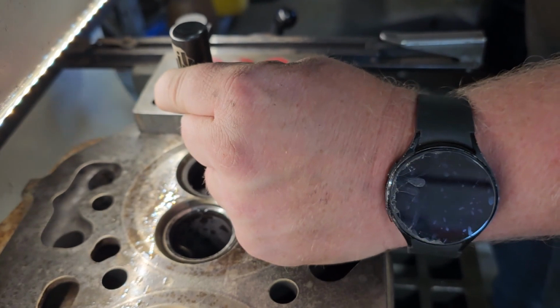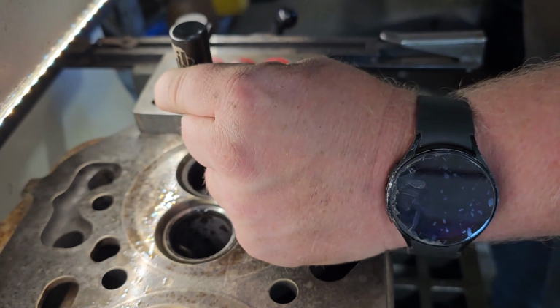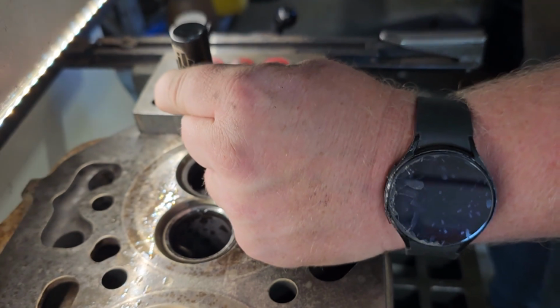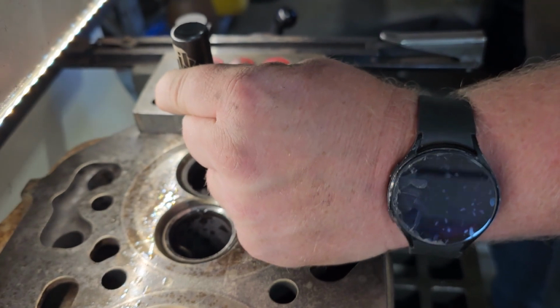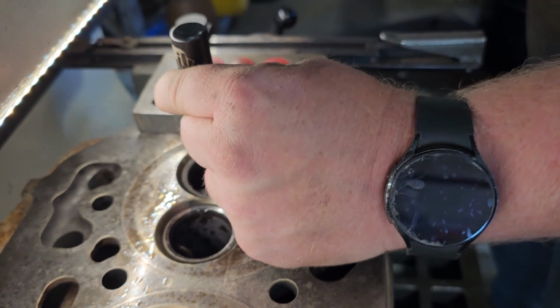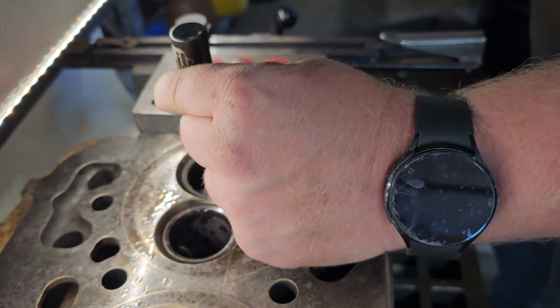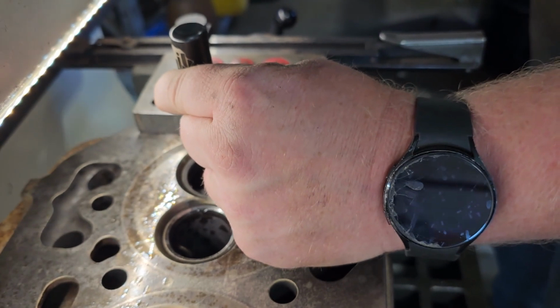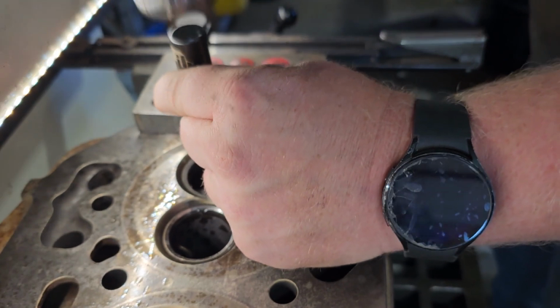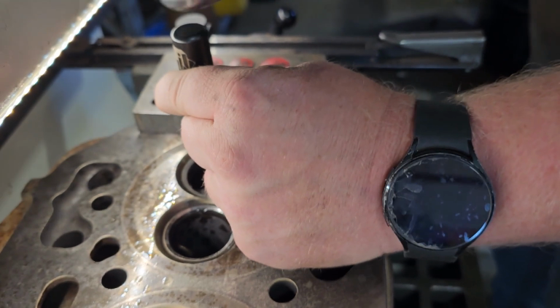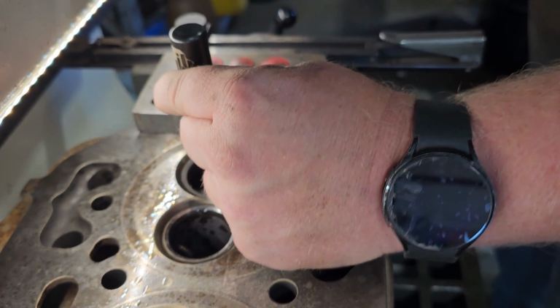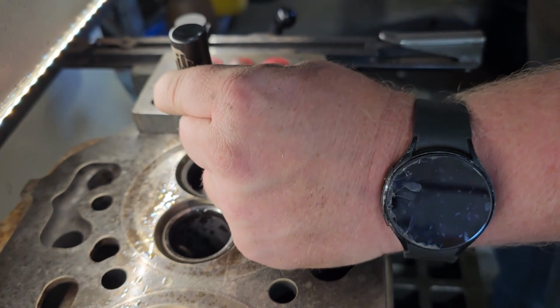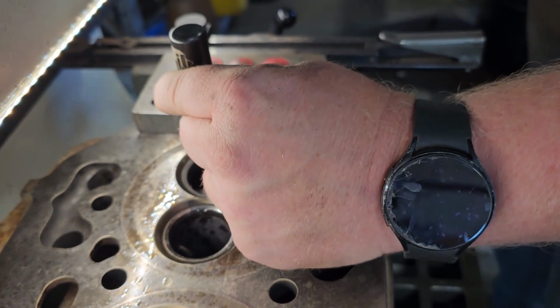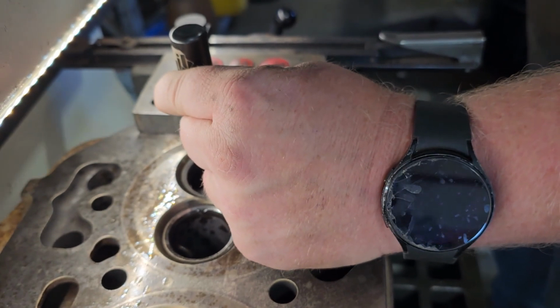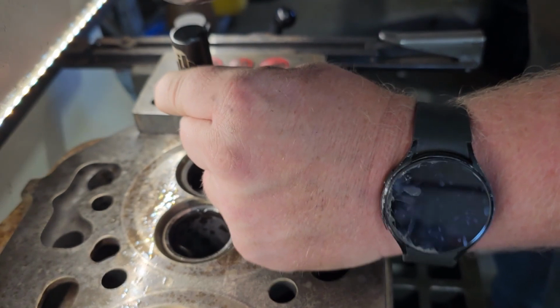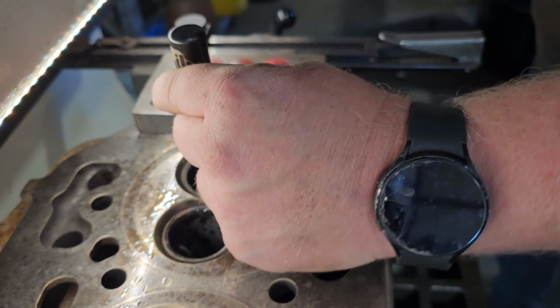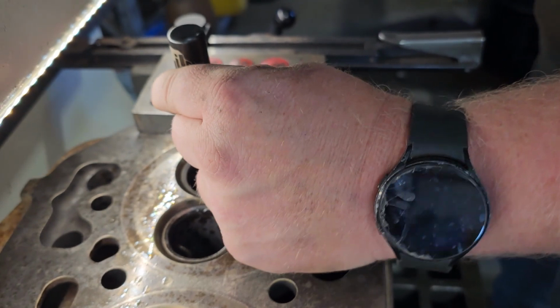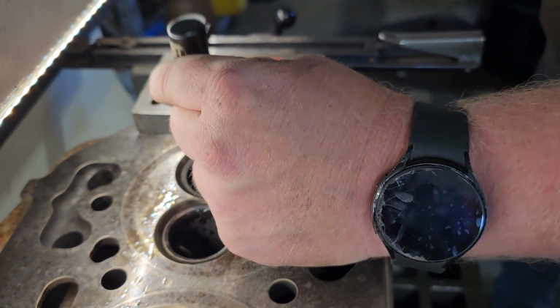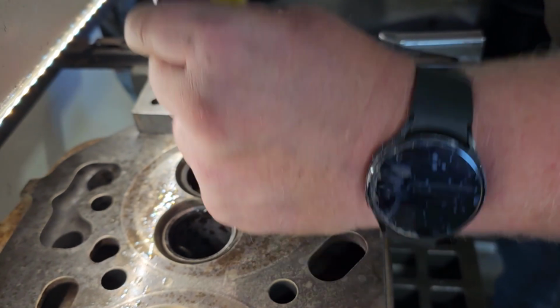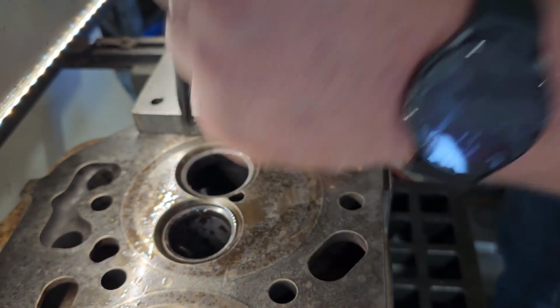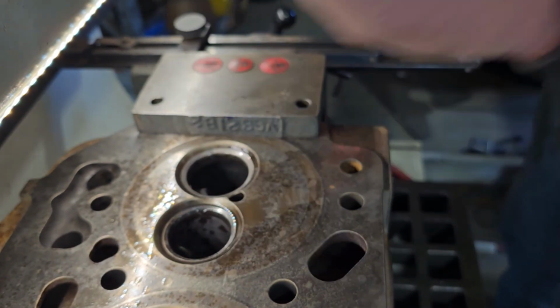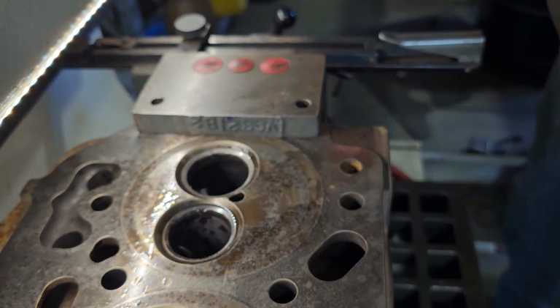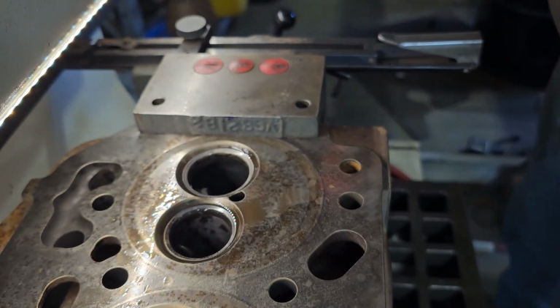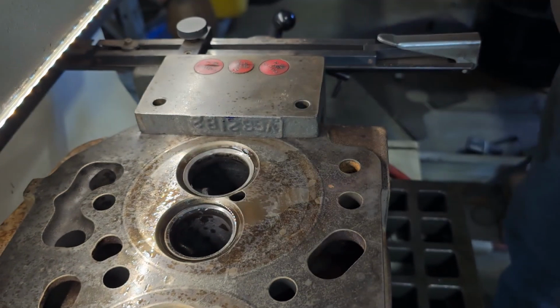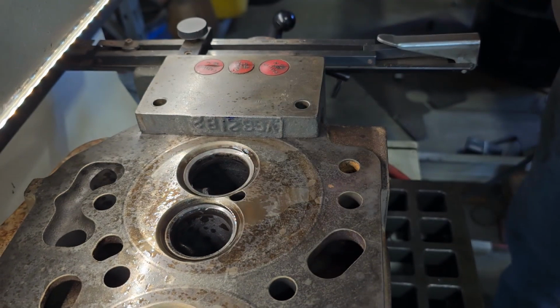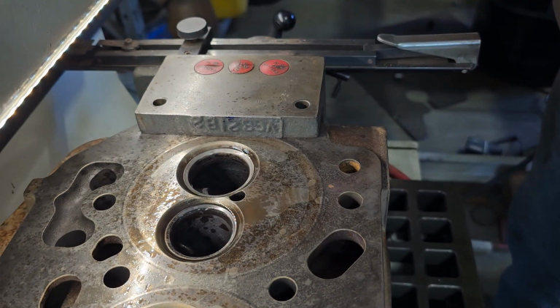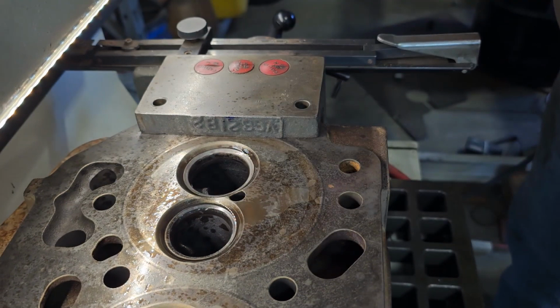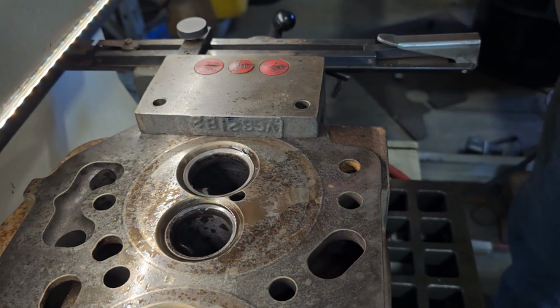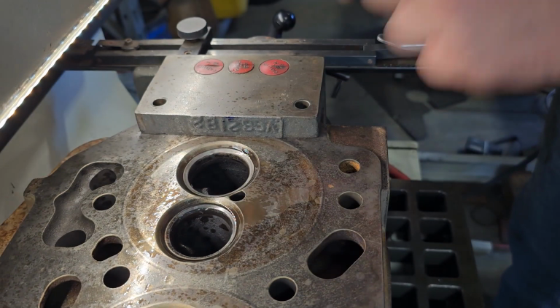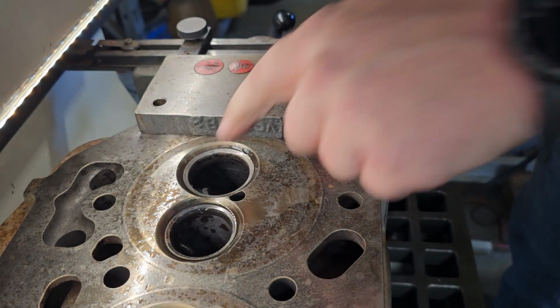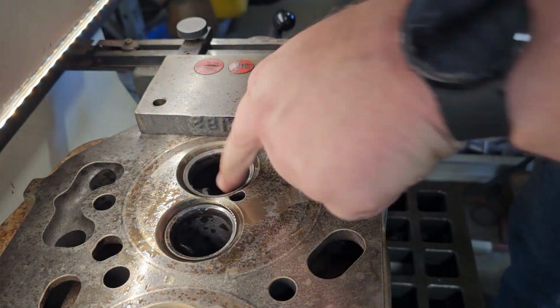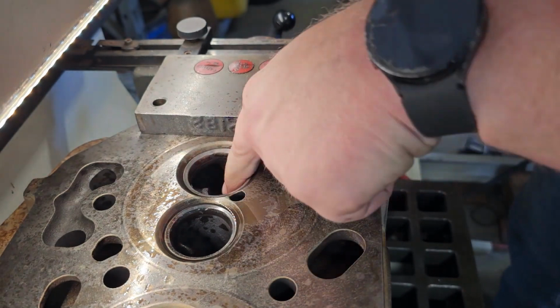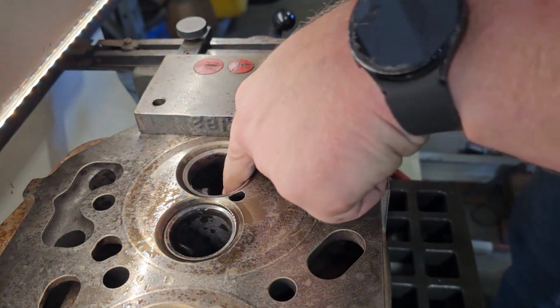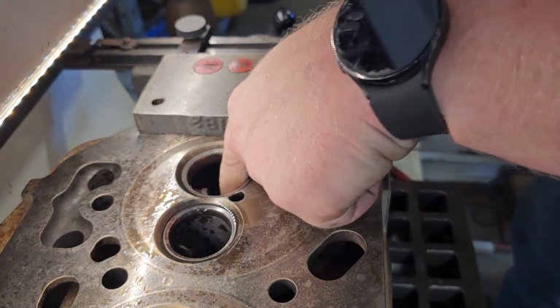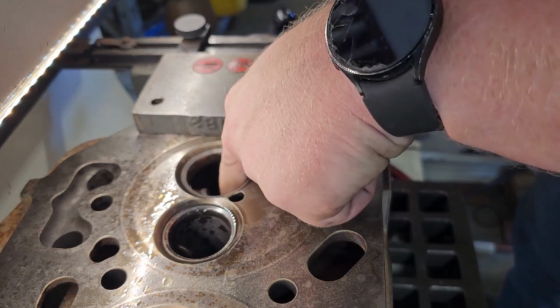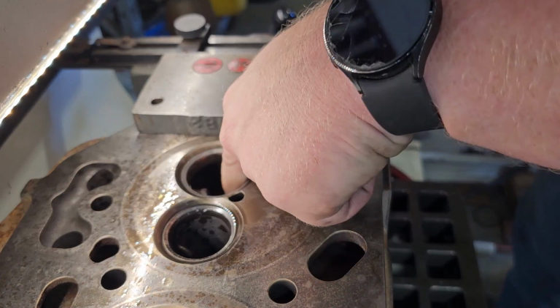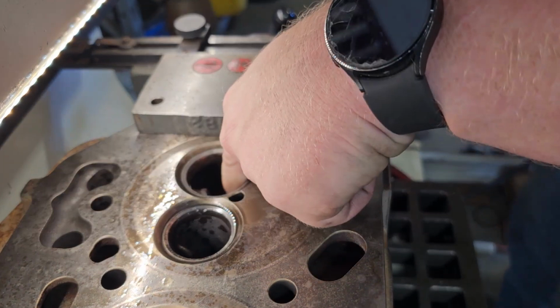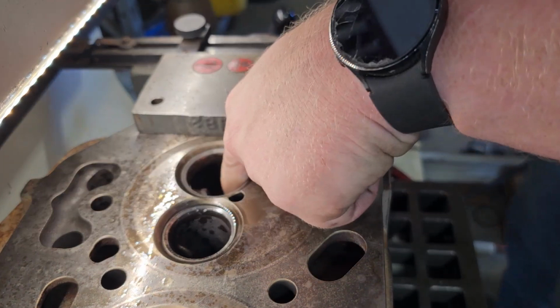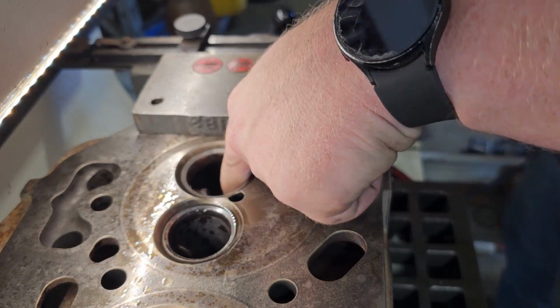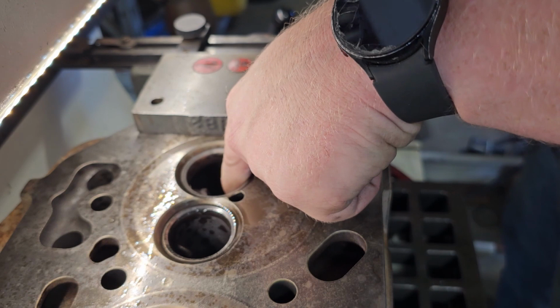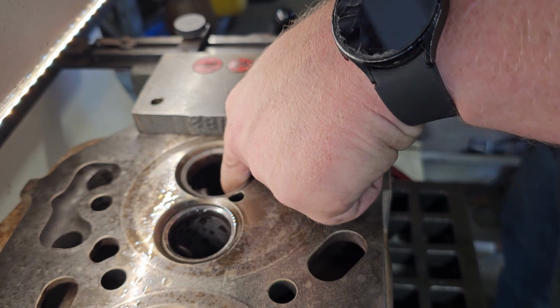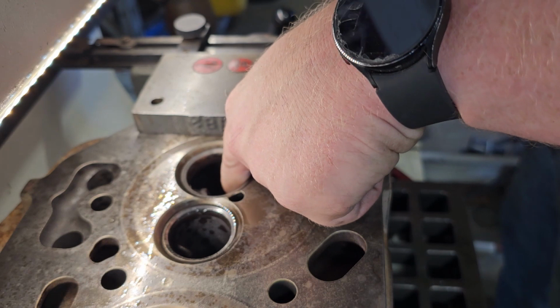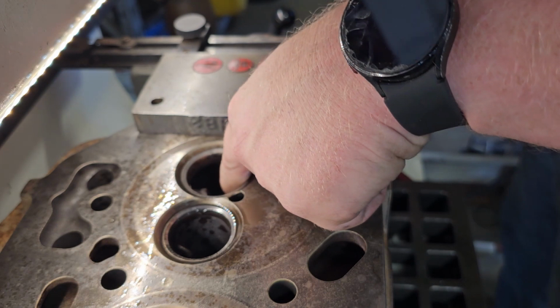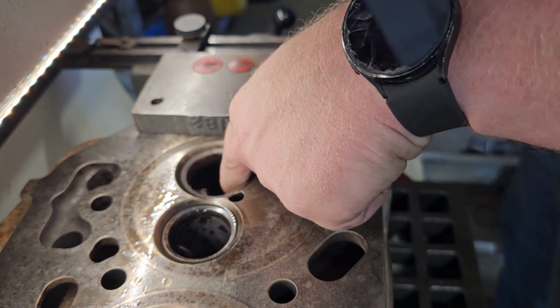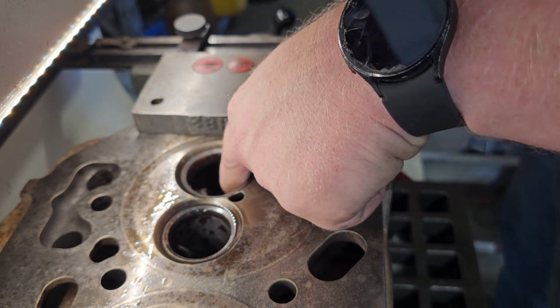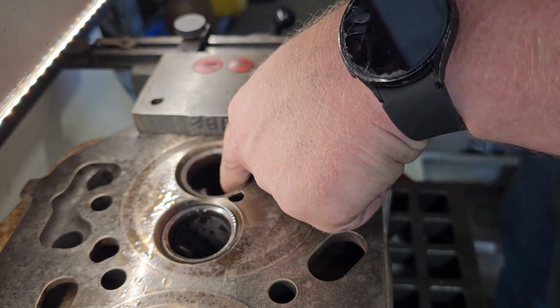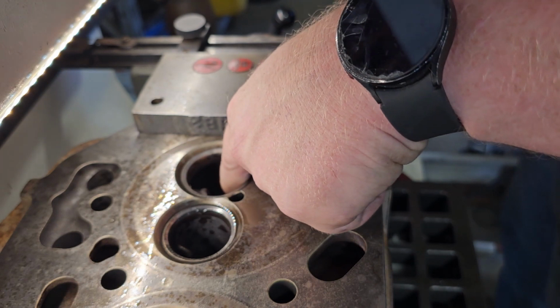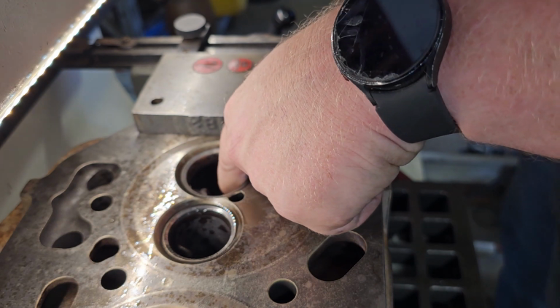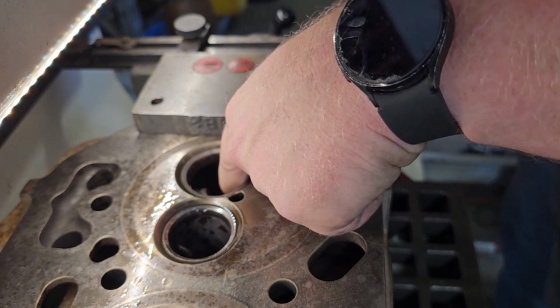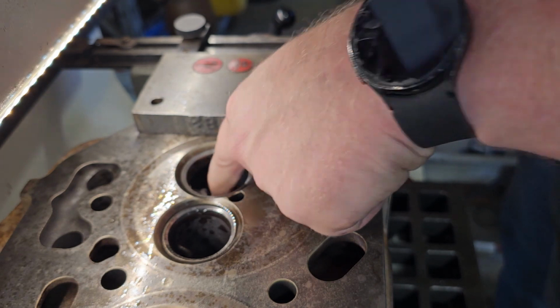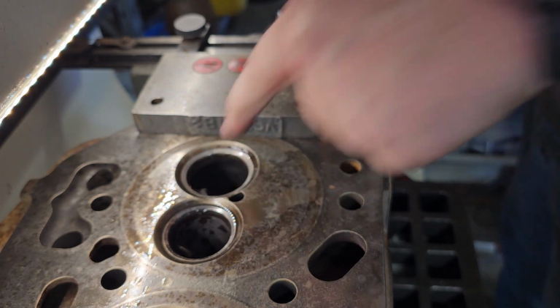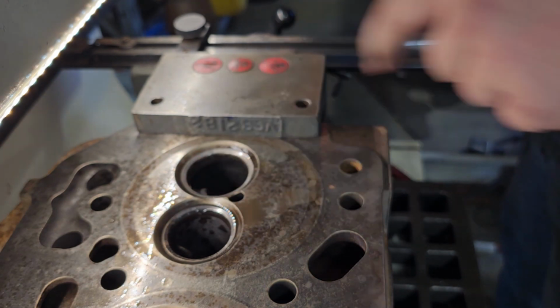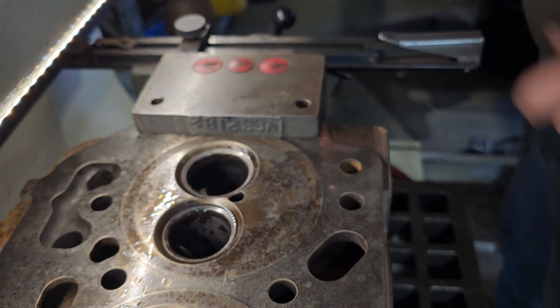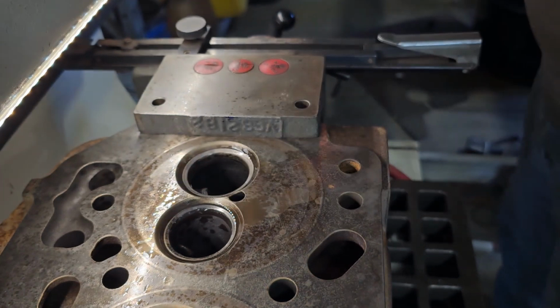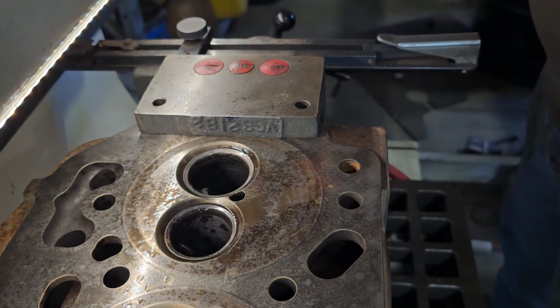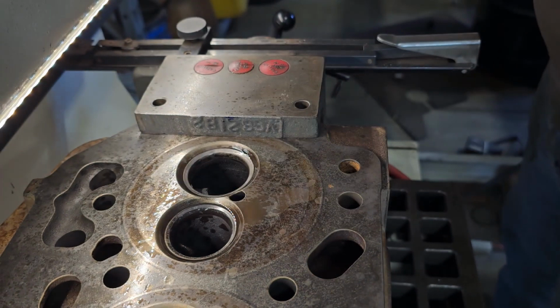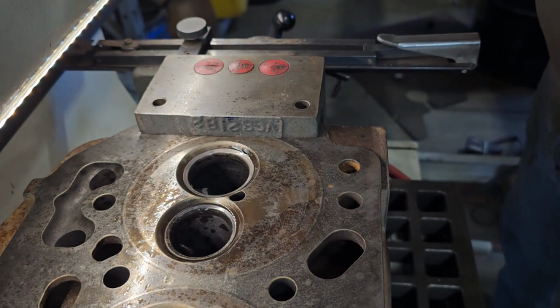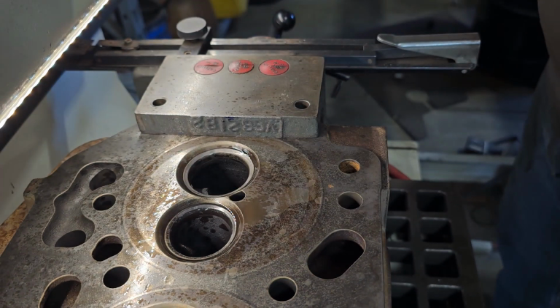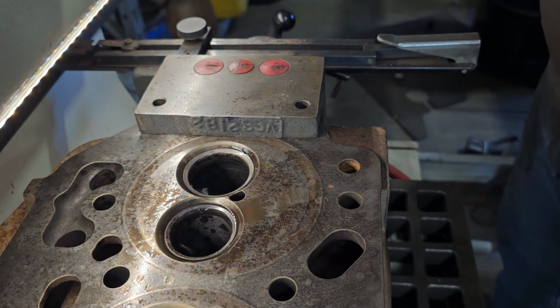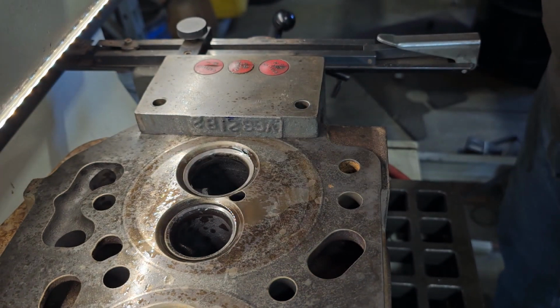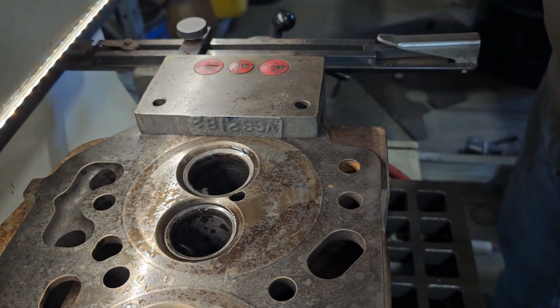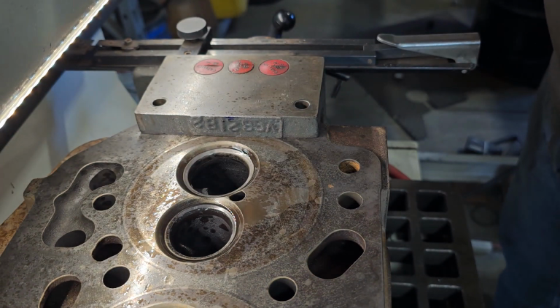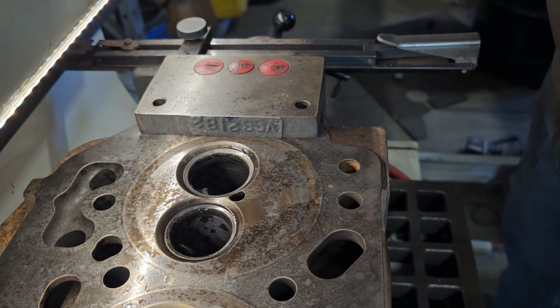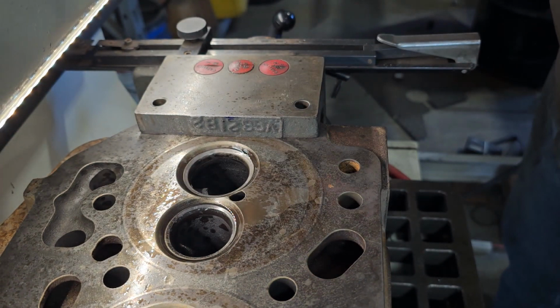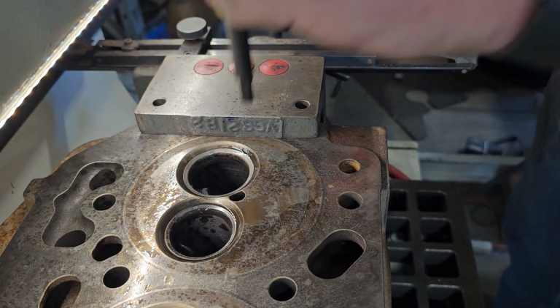I'd love to get an air hammer for this, just haven't gotten there yet. Tools ain't cheap.